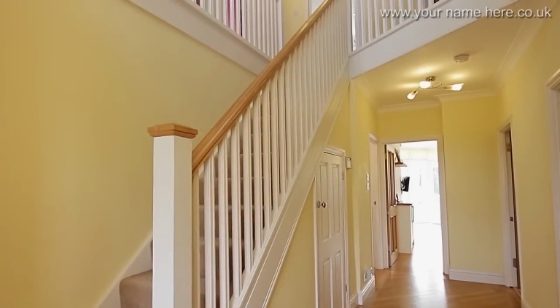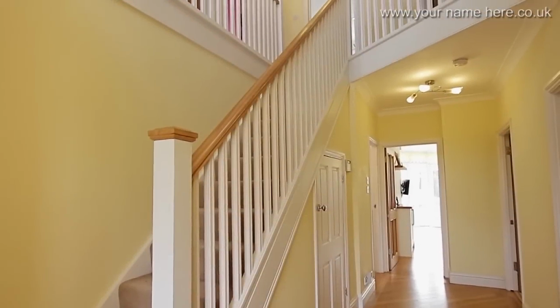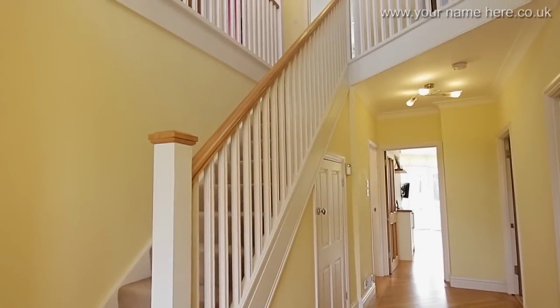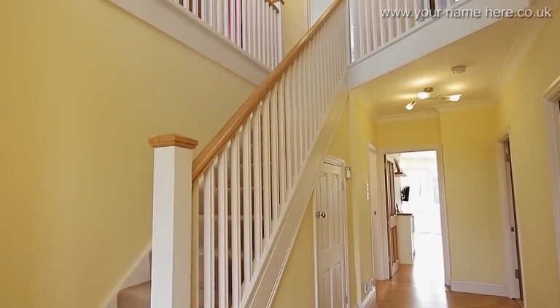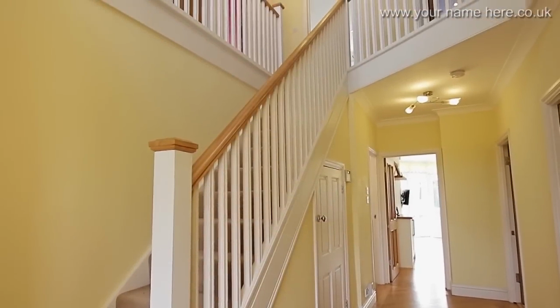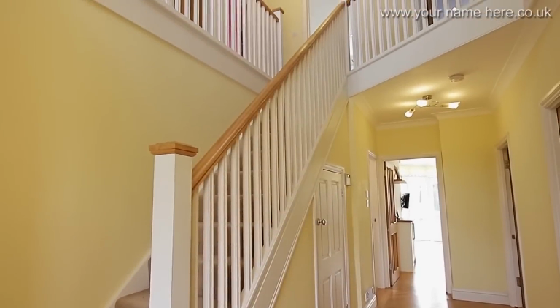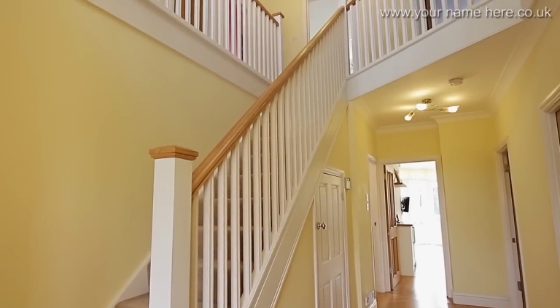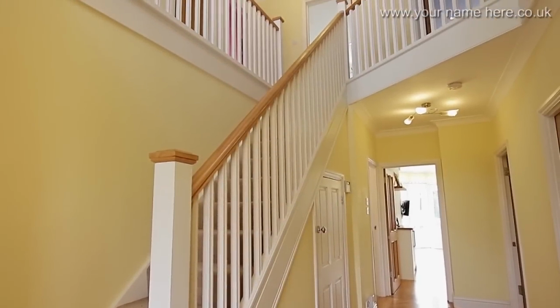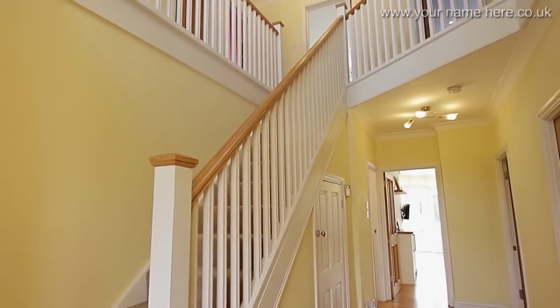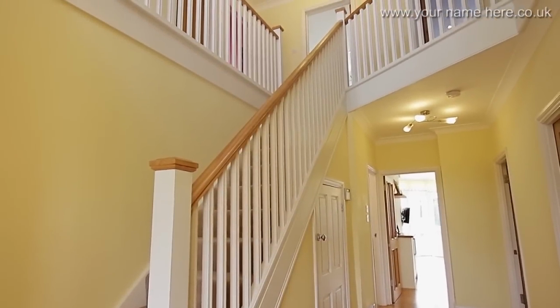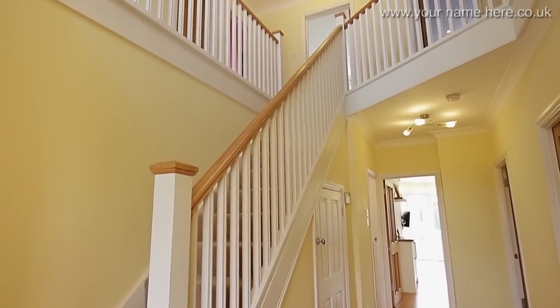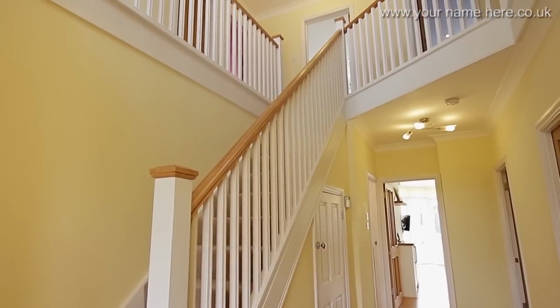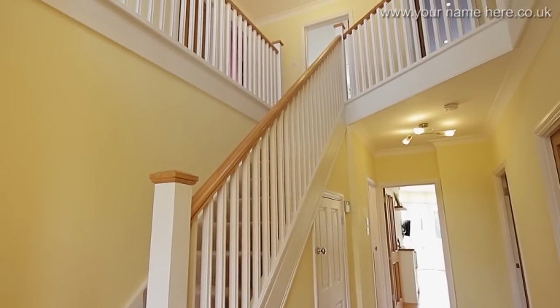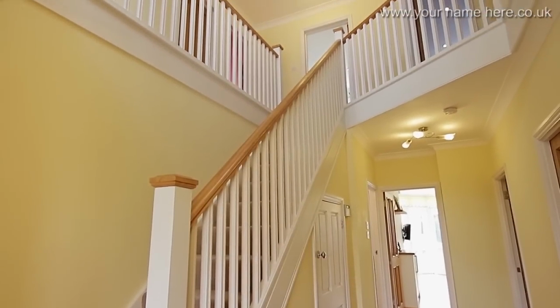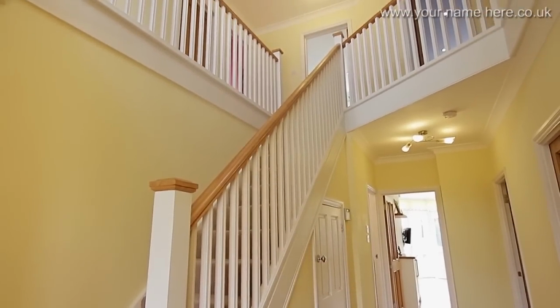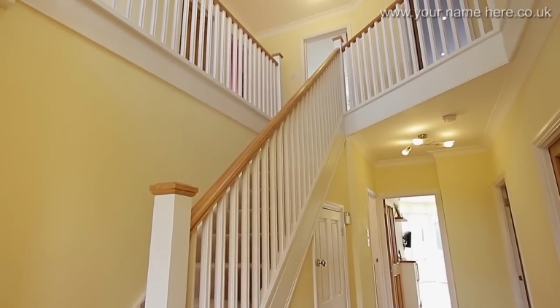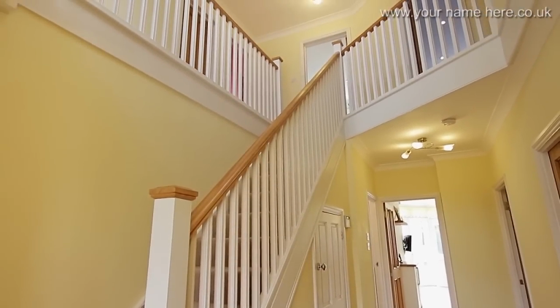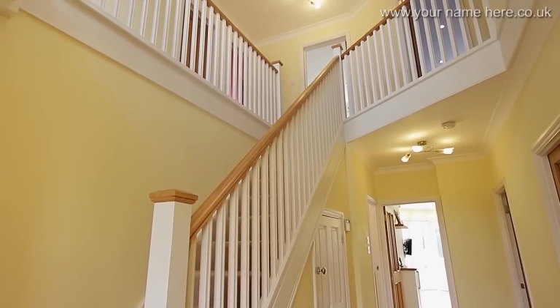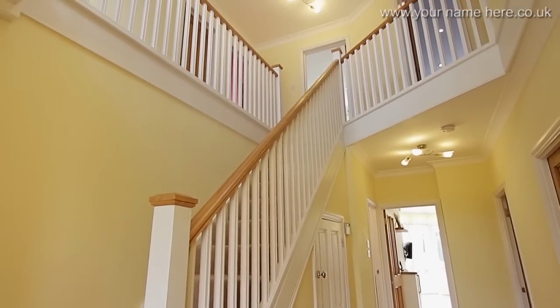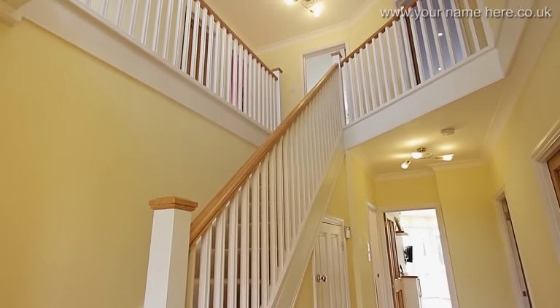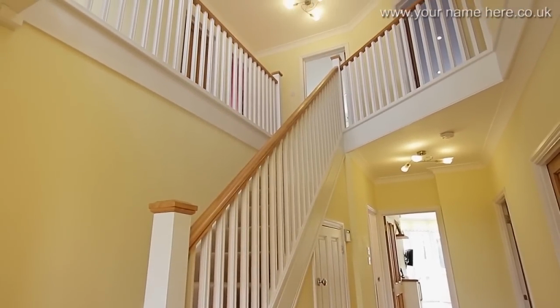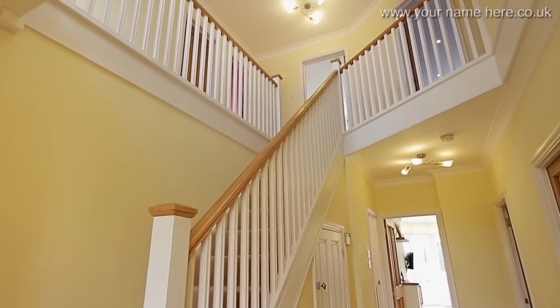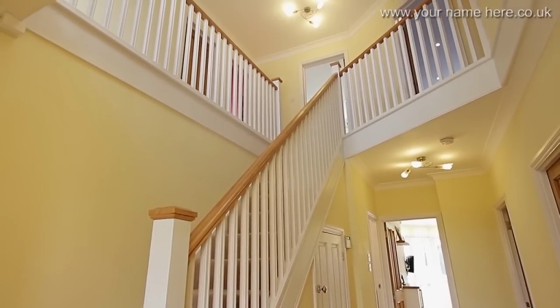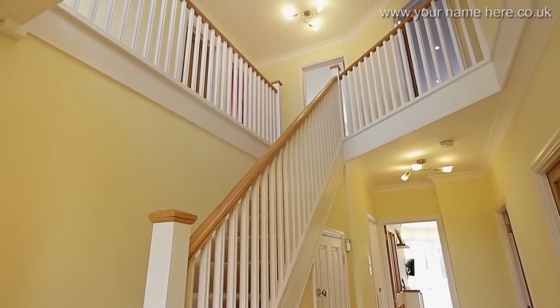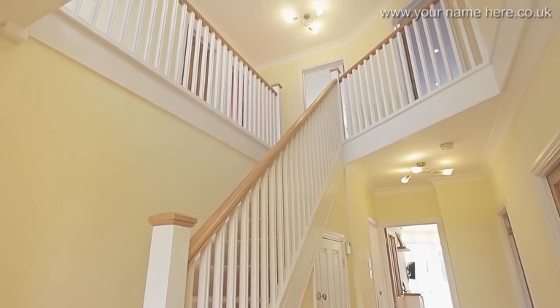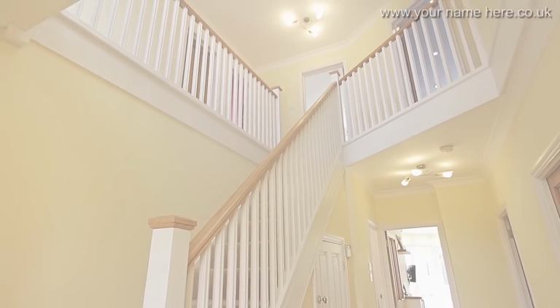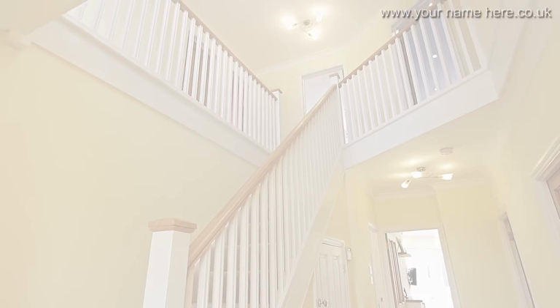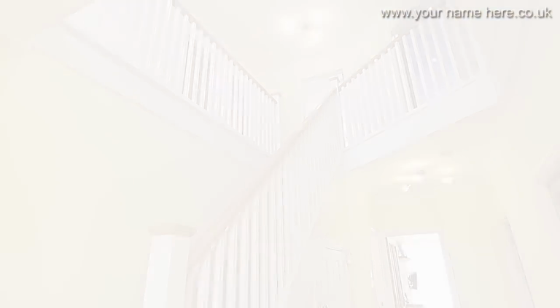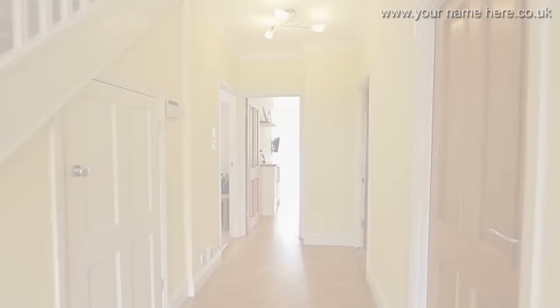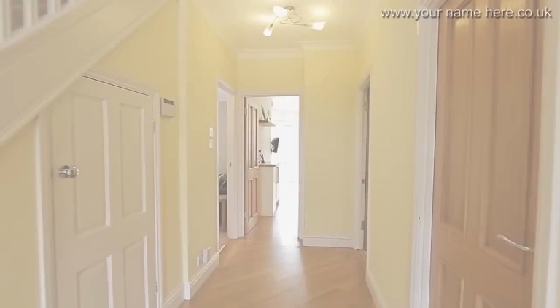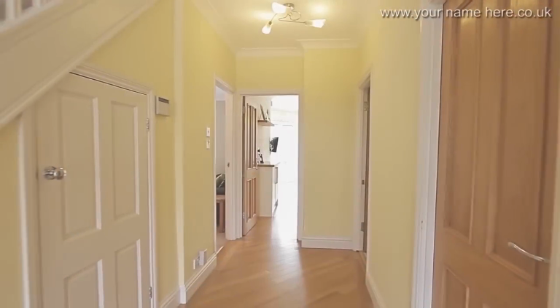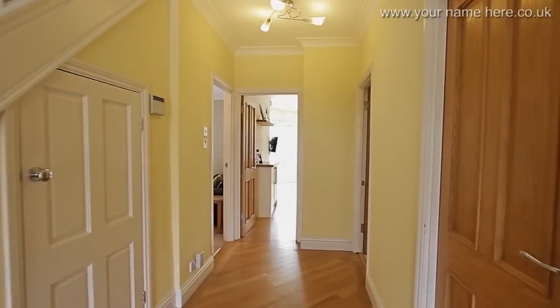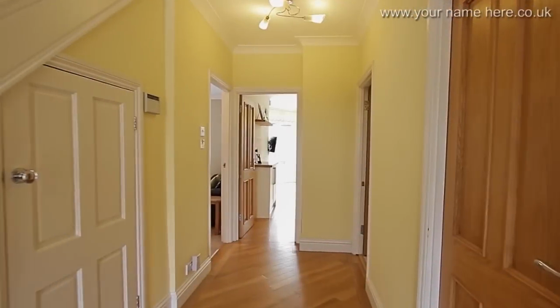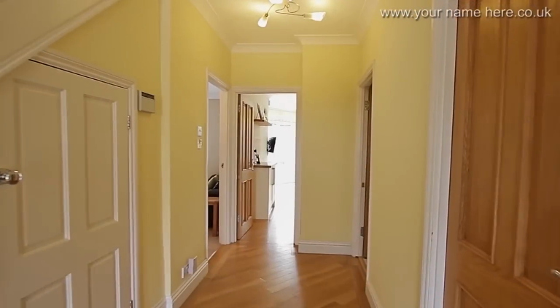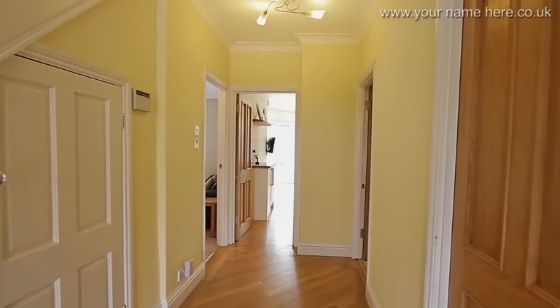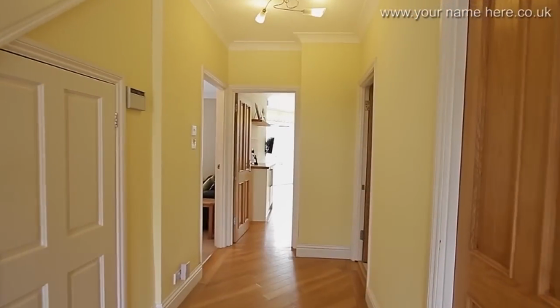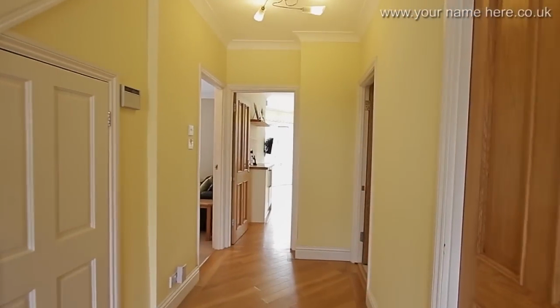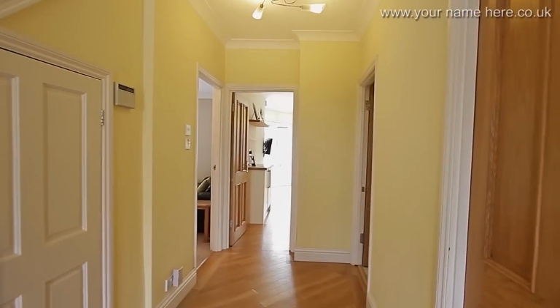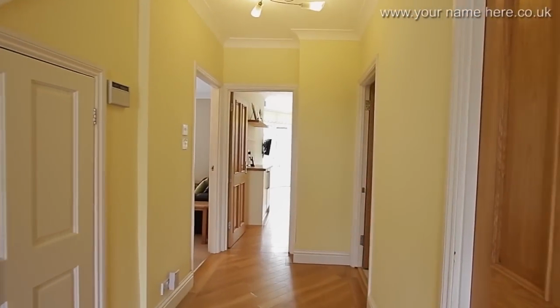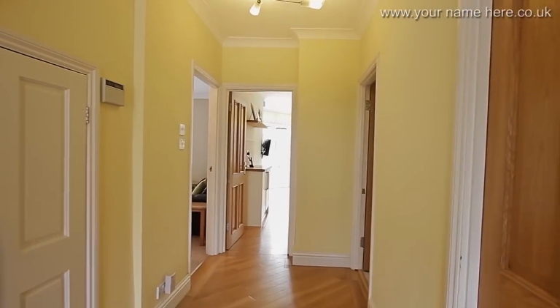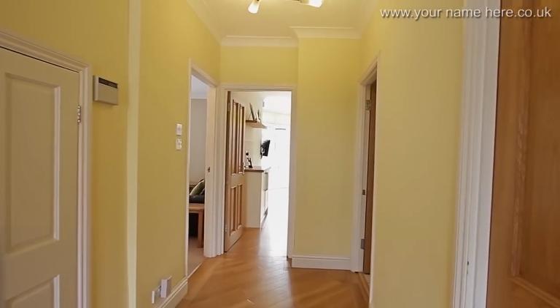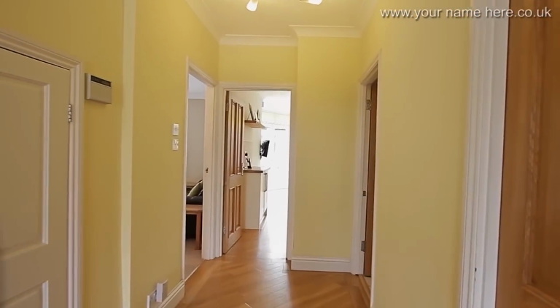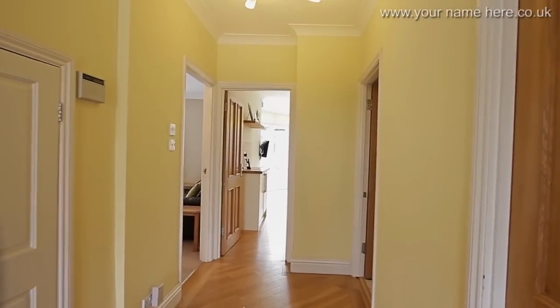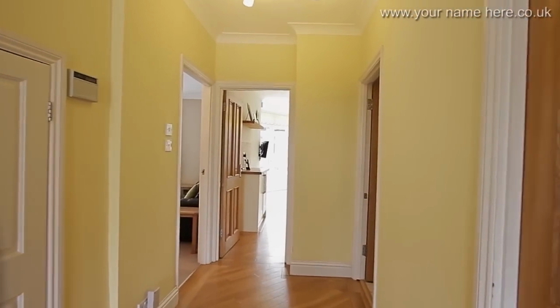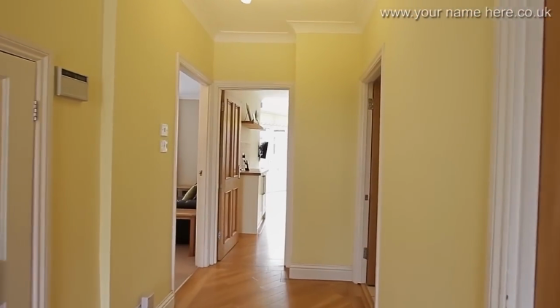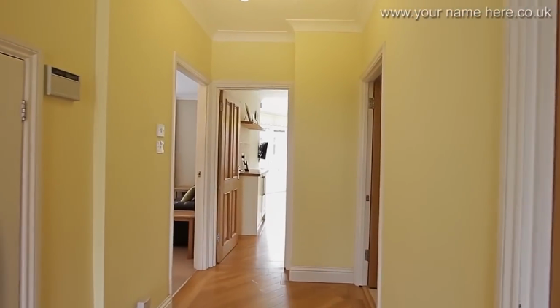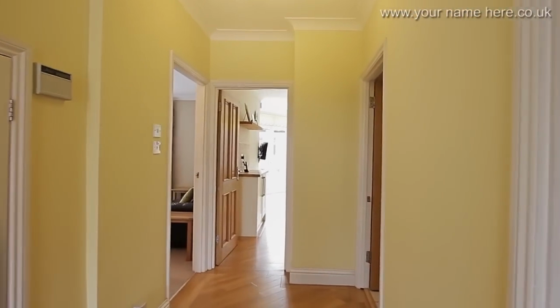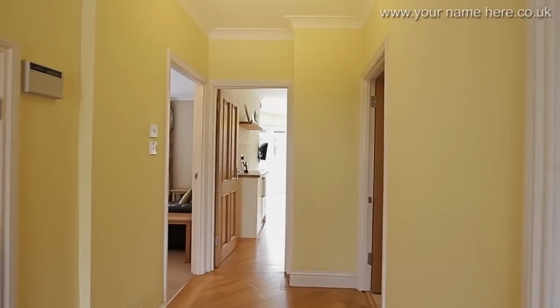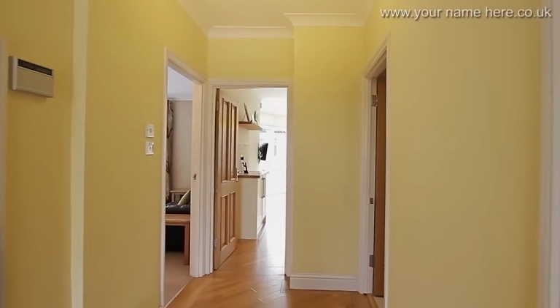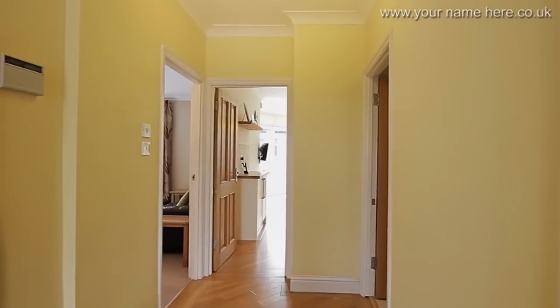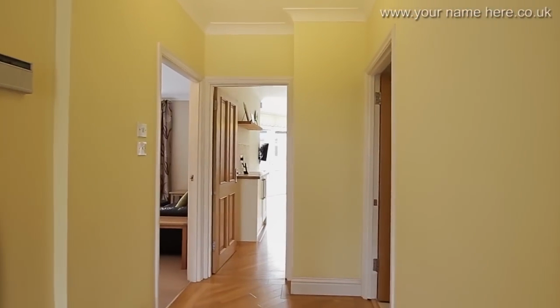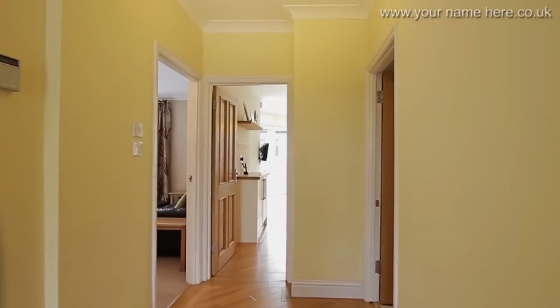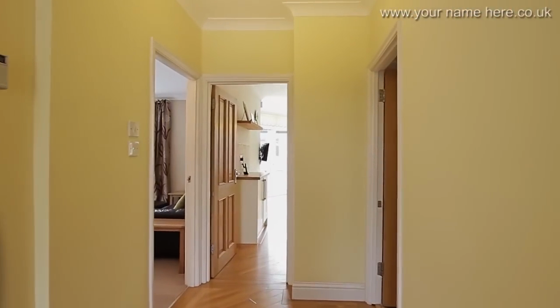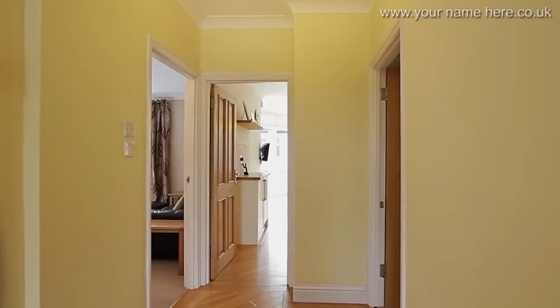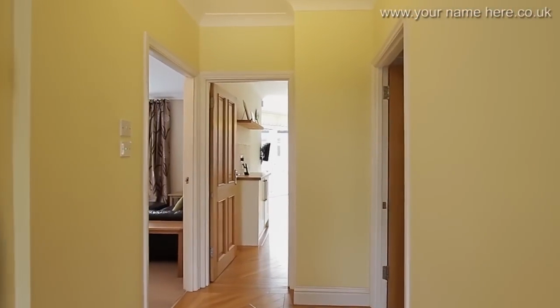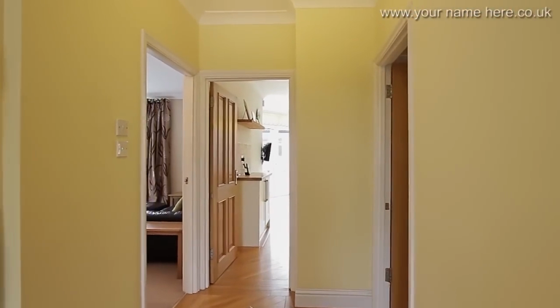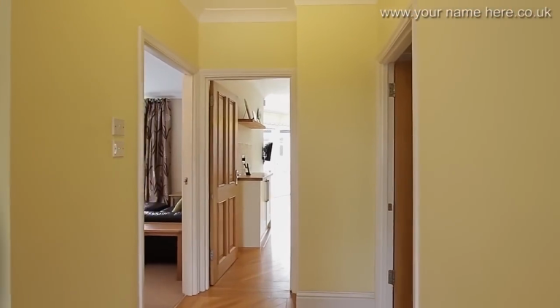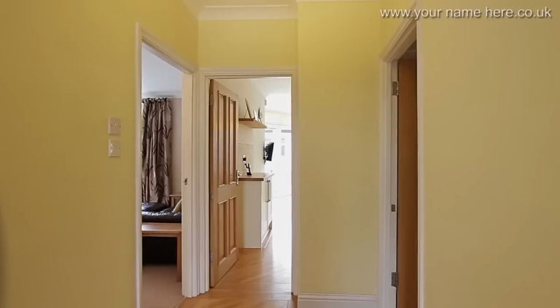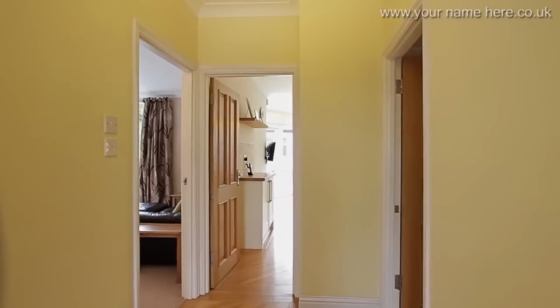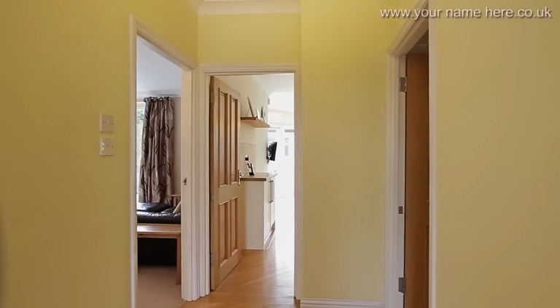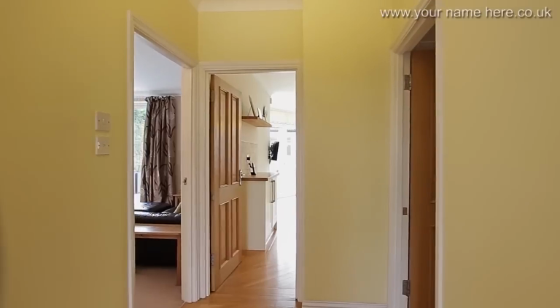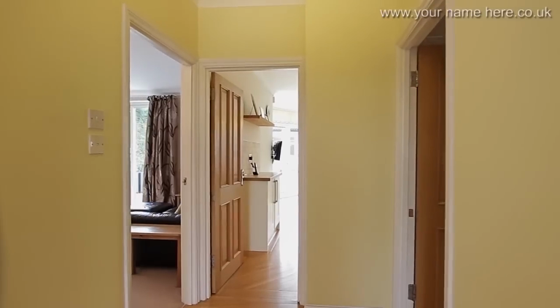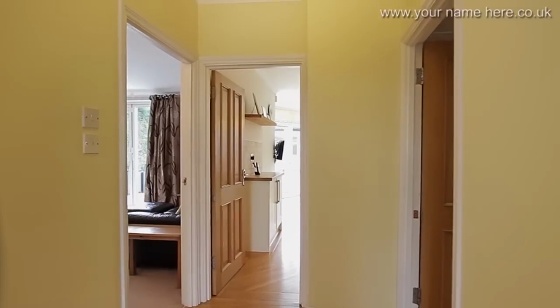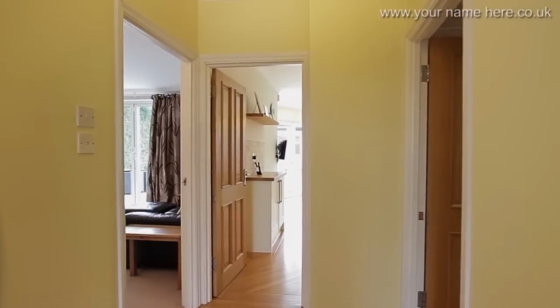This wide and airy hallway gives you a taste of the fabulous proportions of the spaces in this family home.